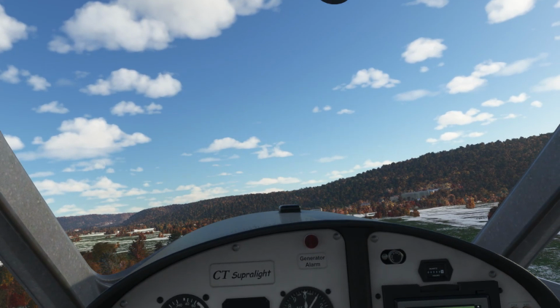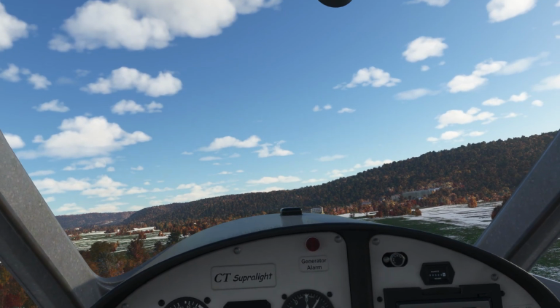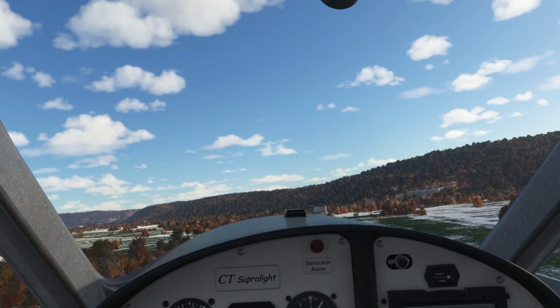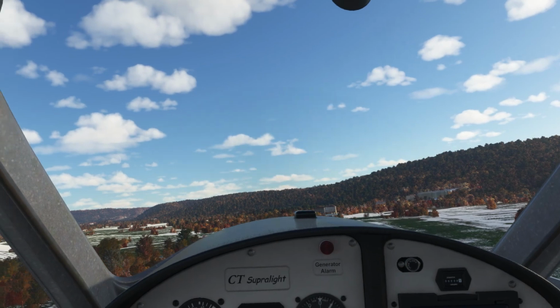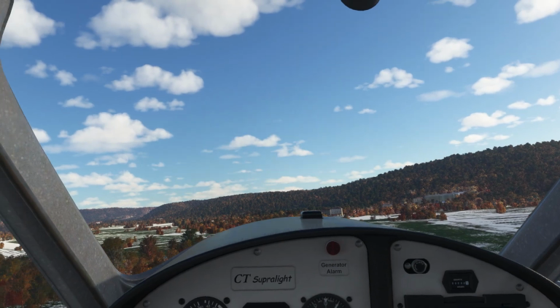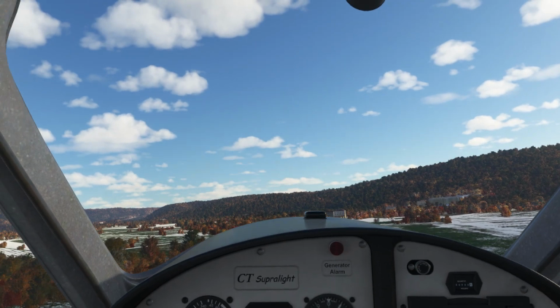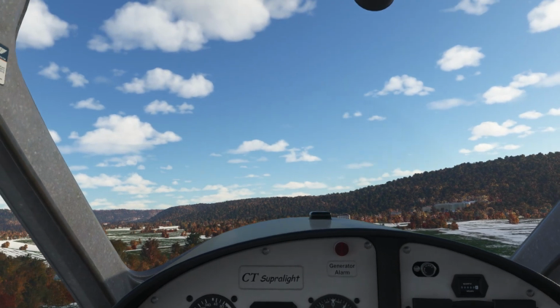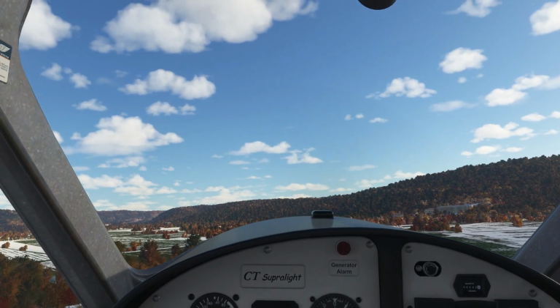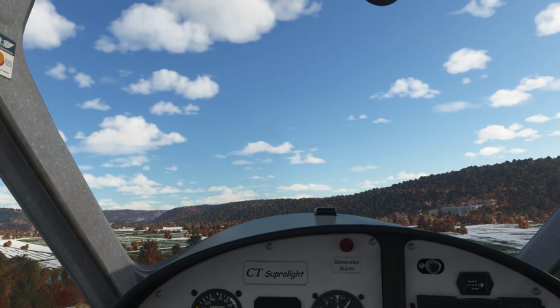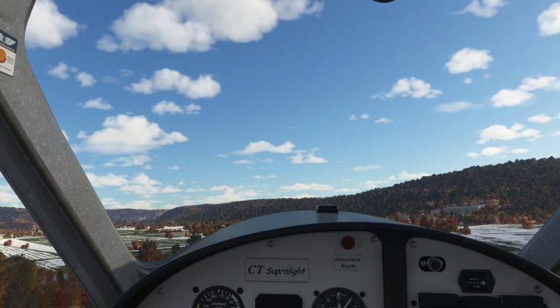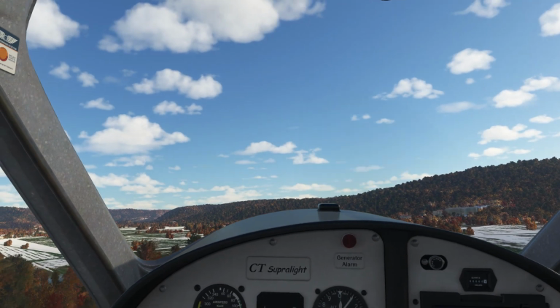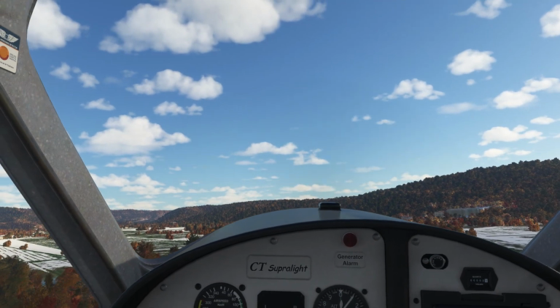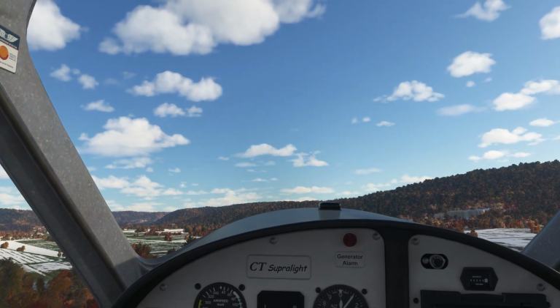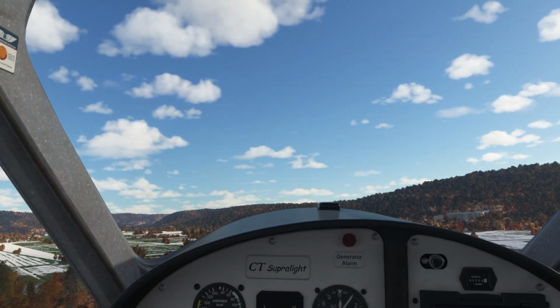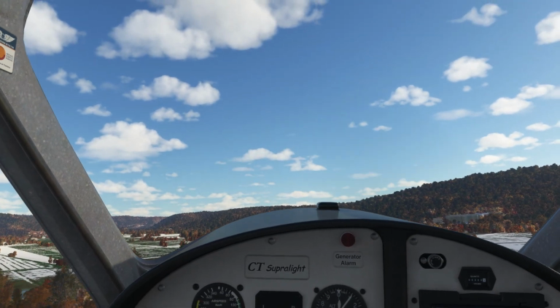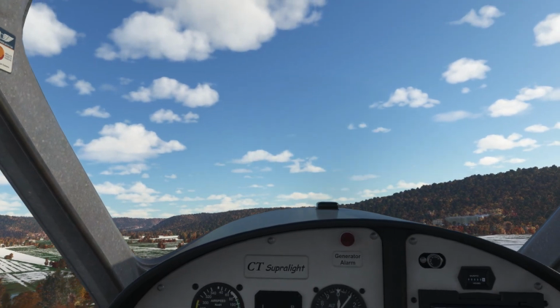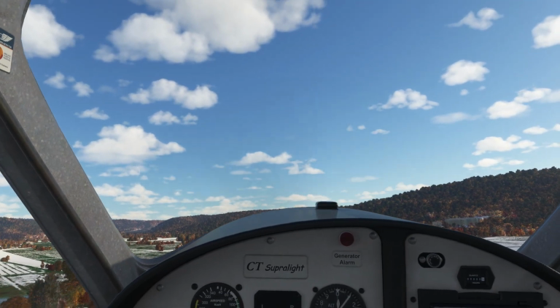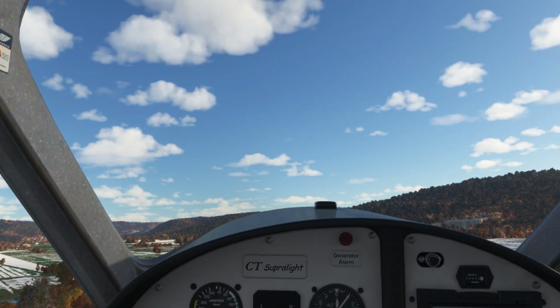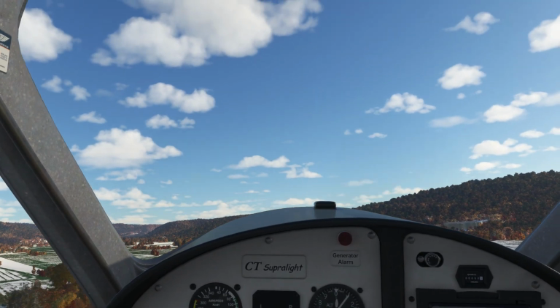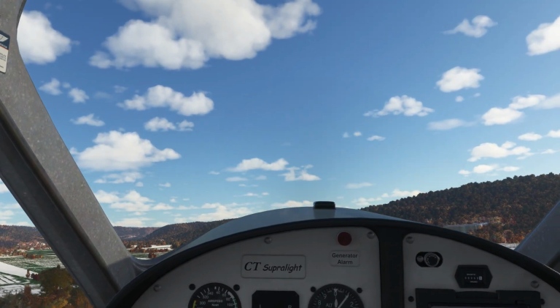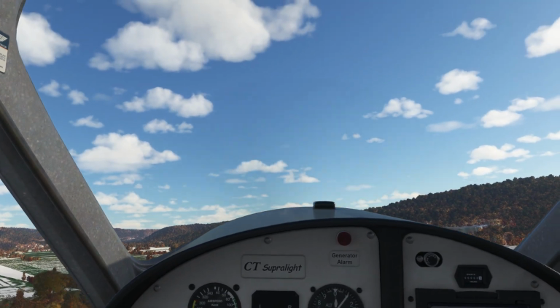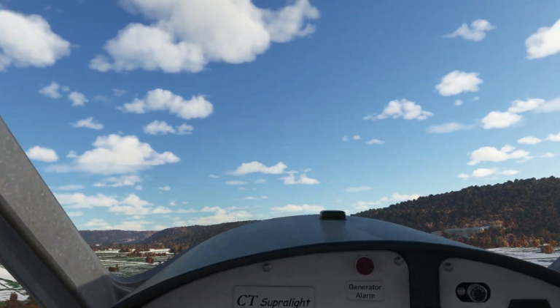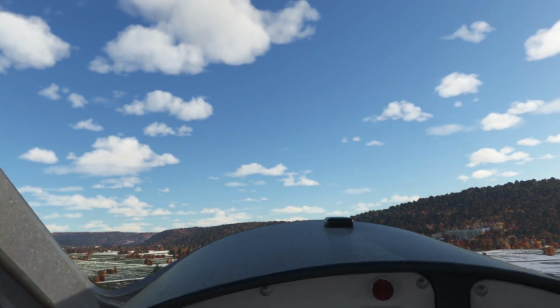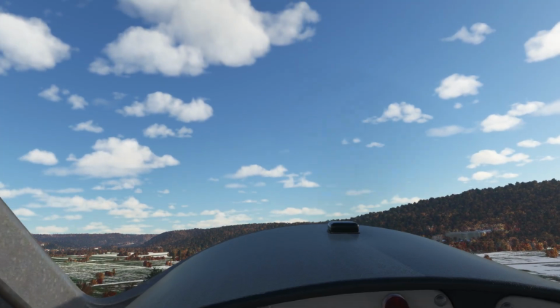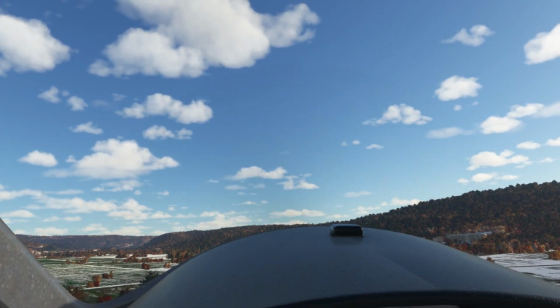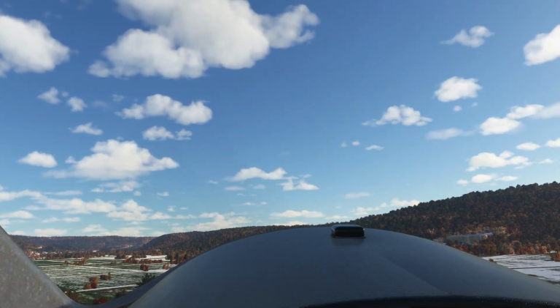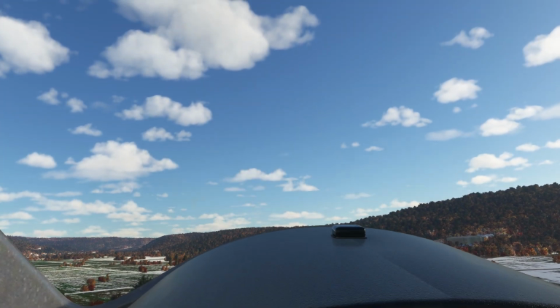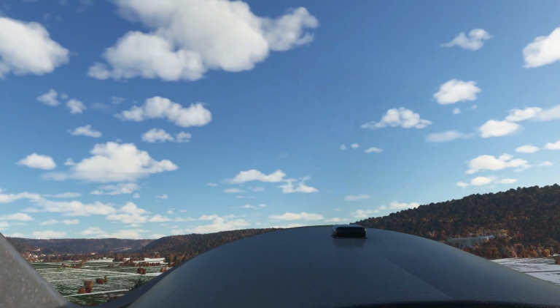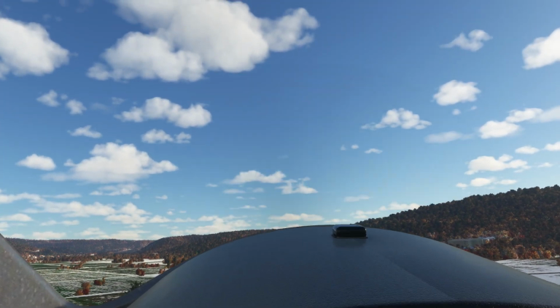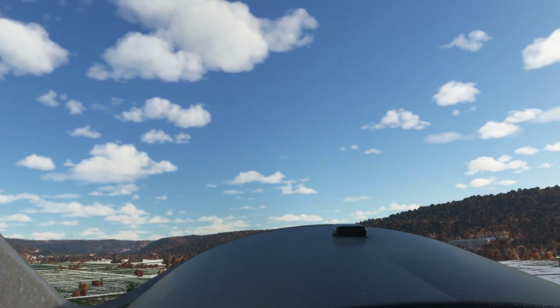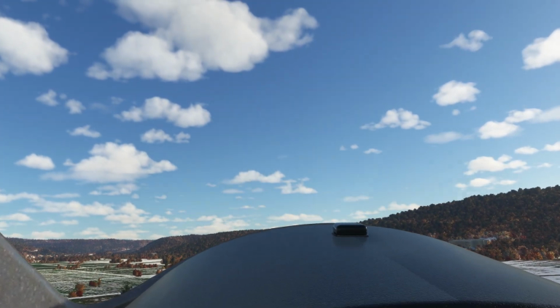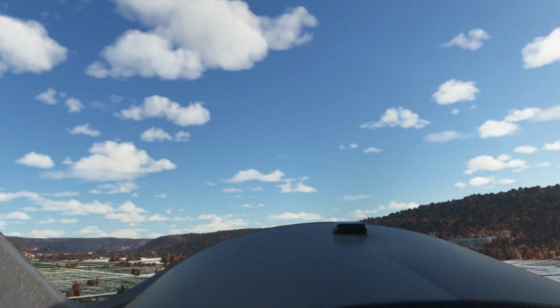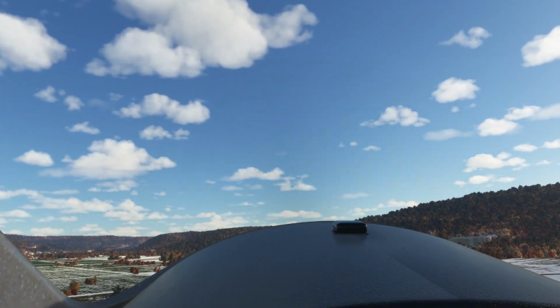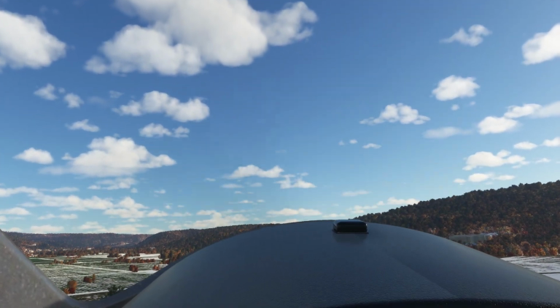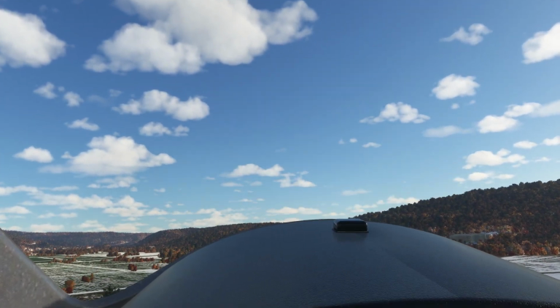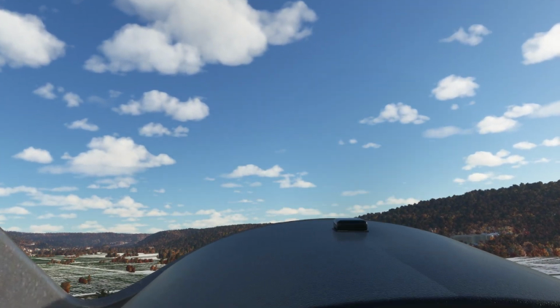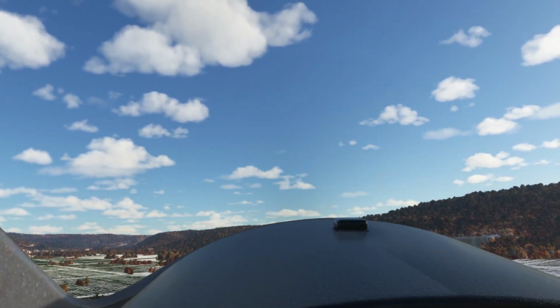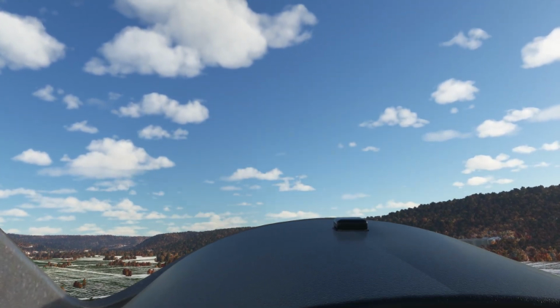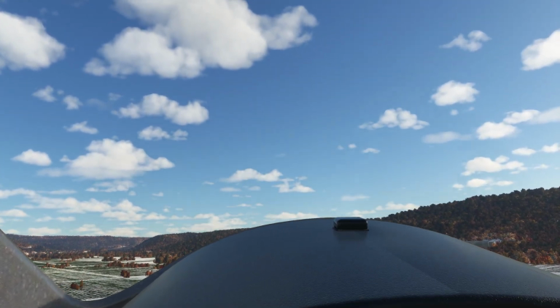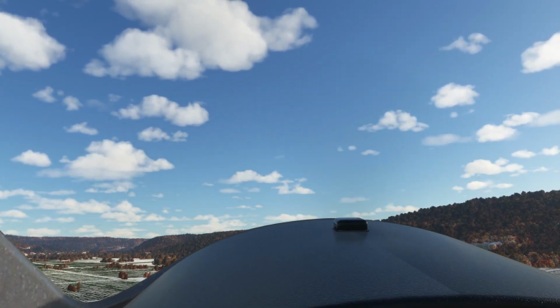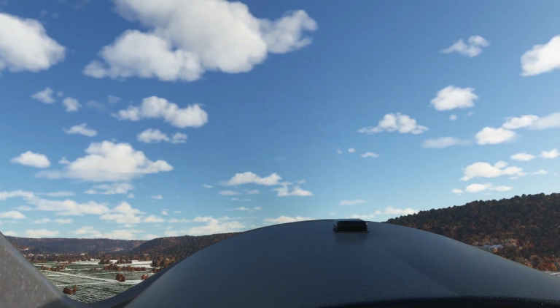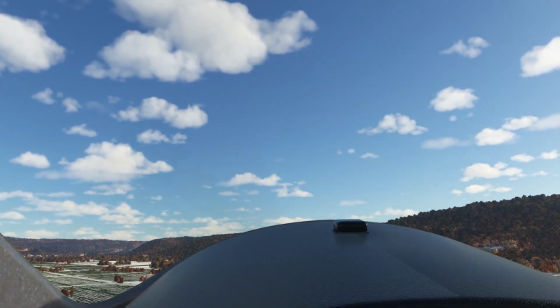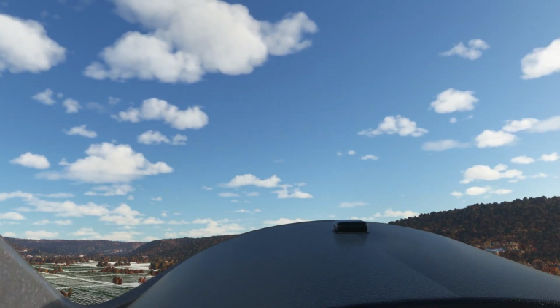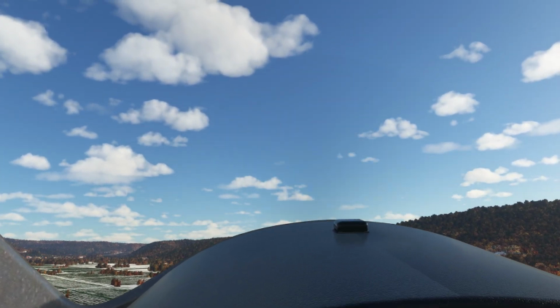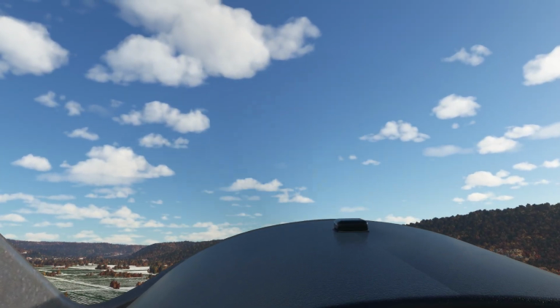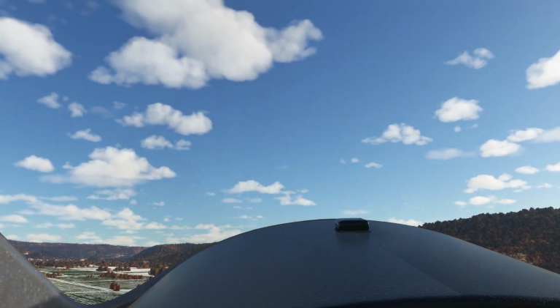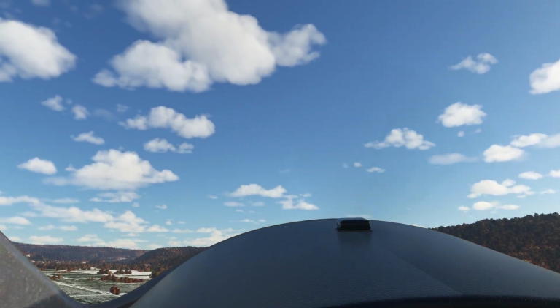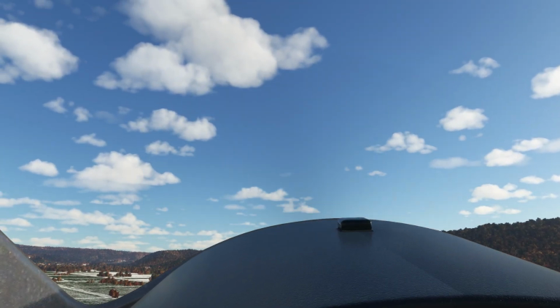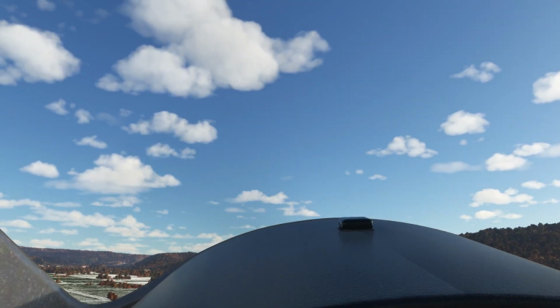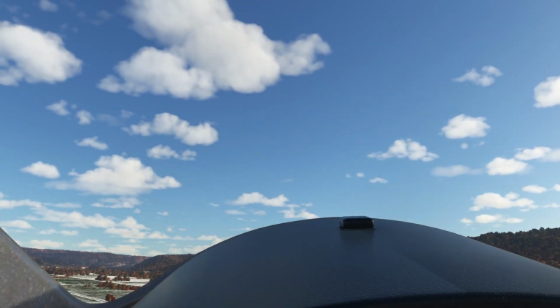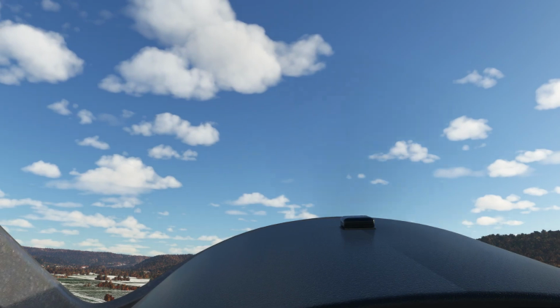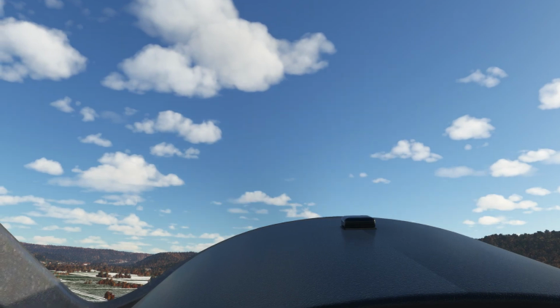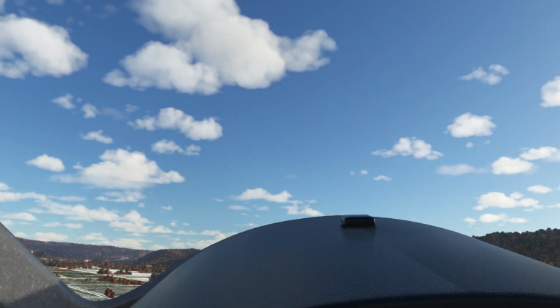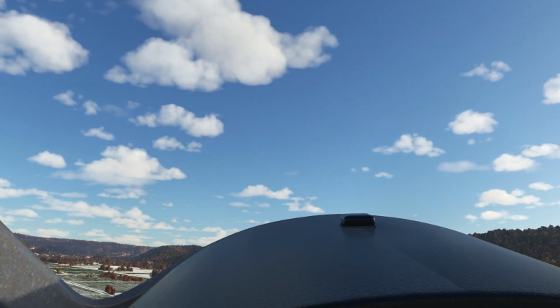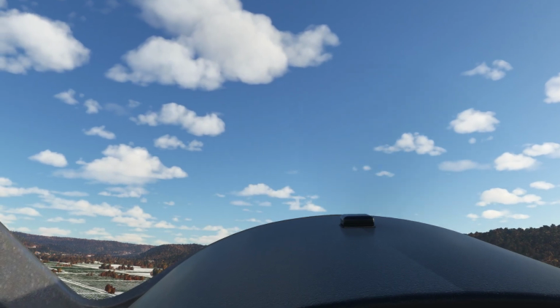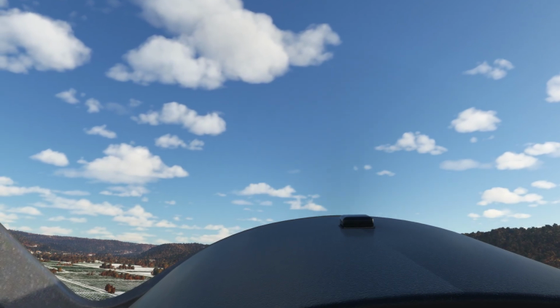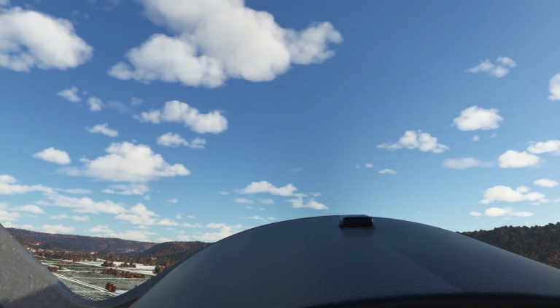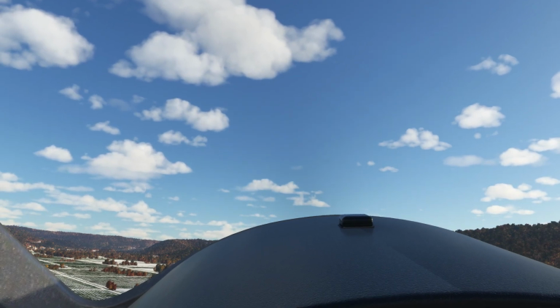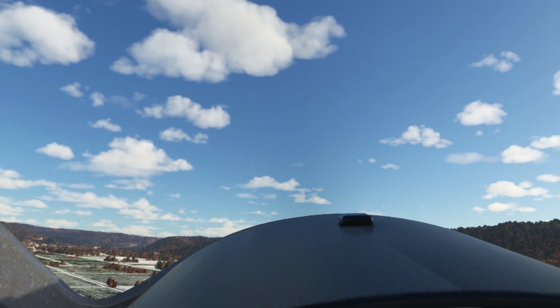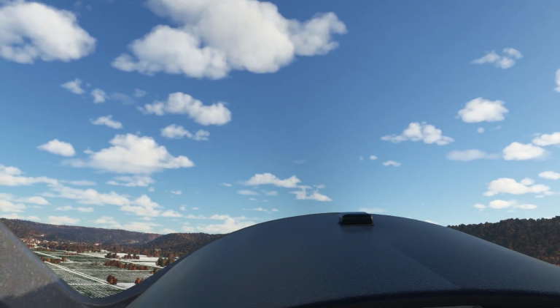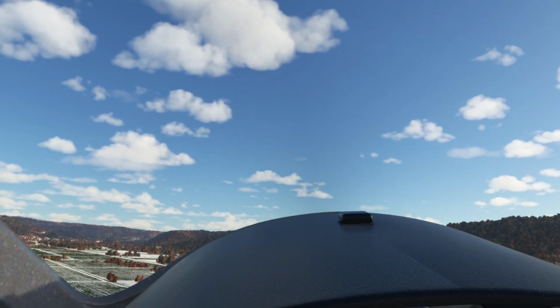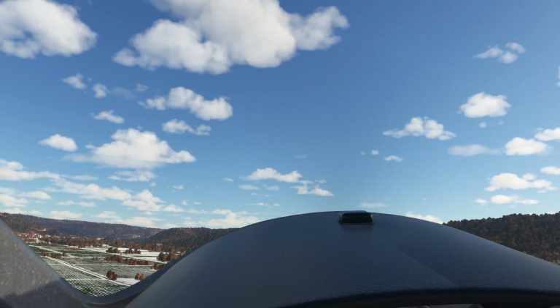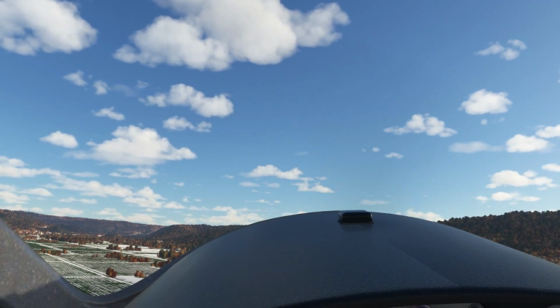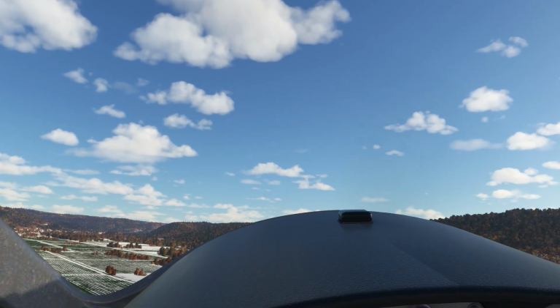First impression: very smooth. Nice. Let's trim down a bit and keep the airspeed up.